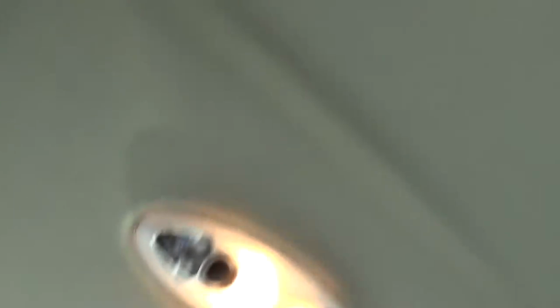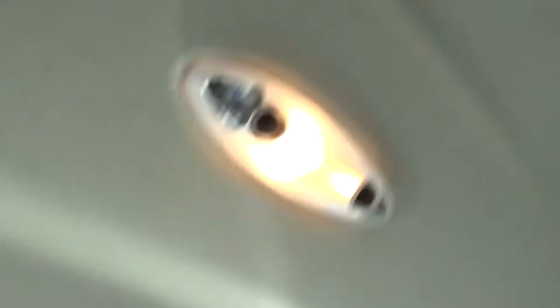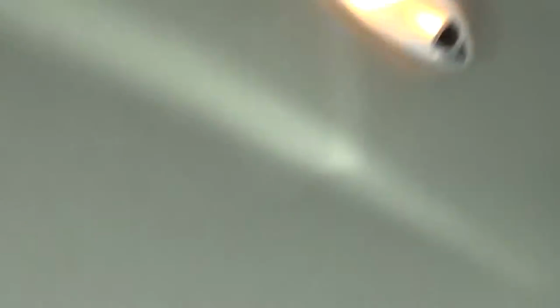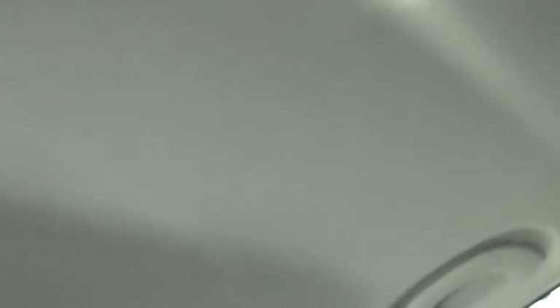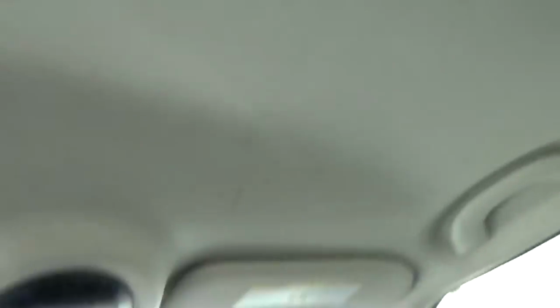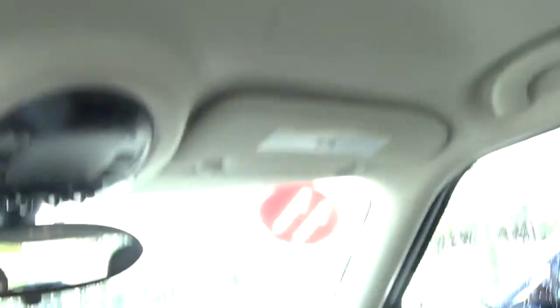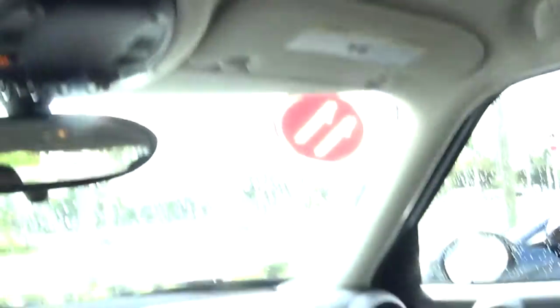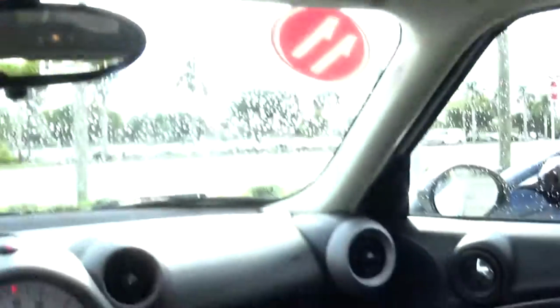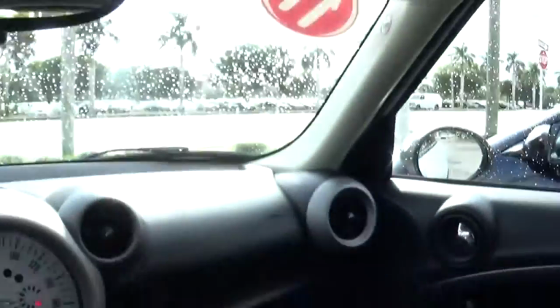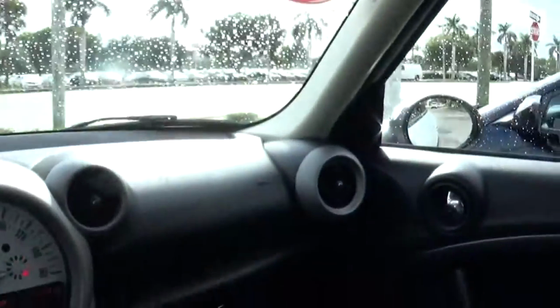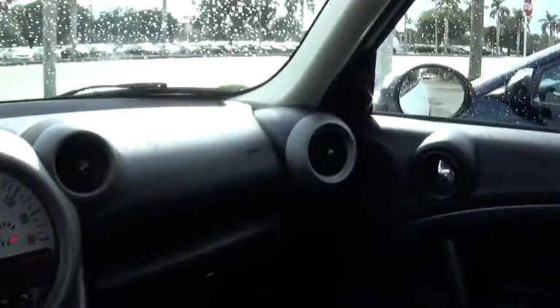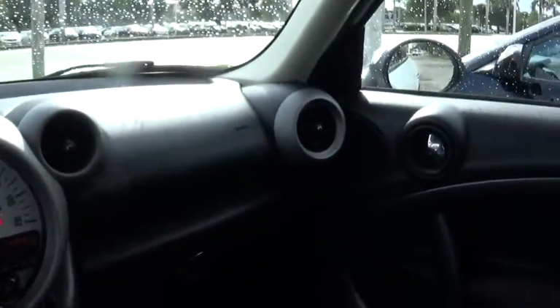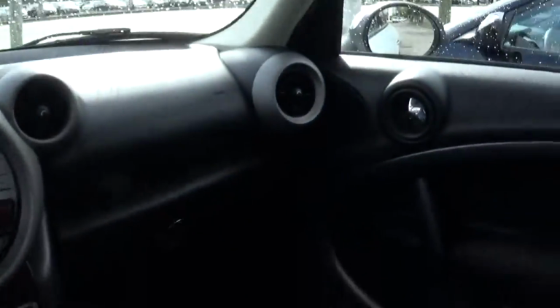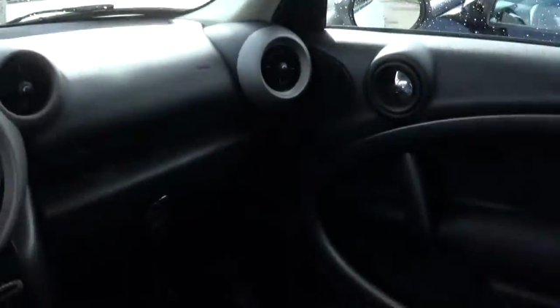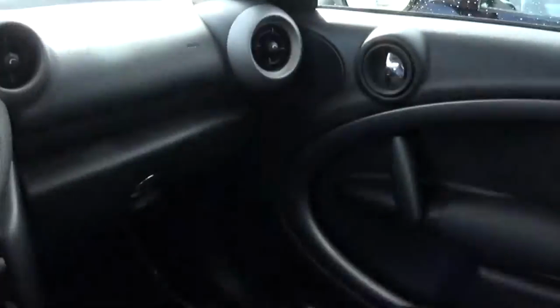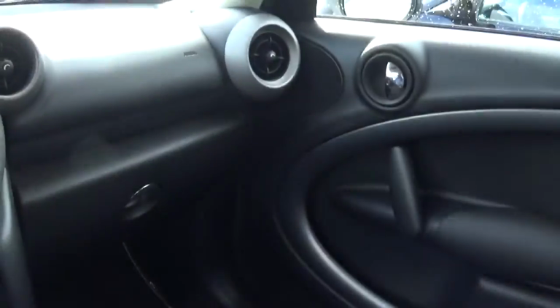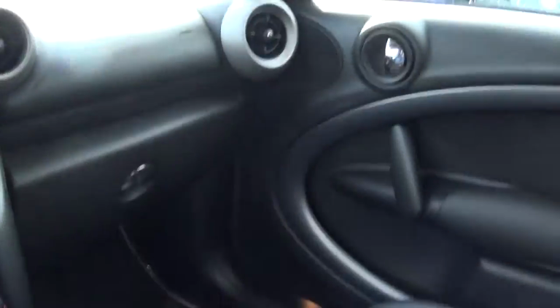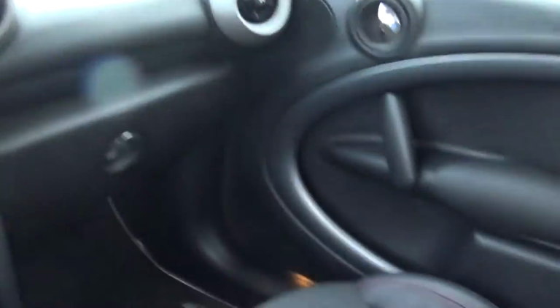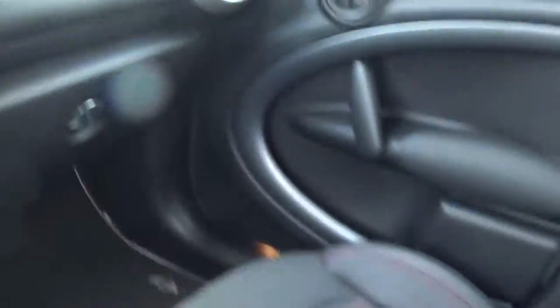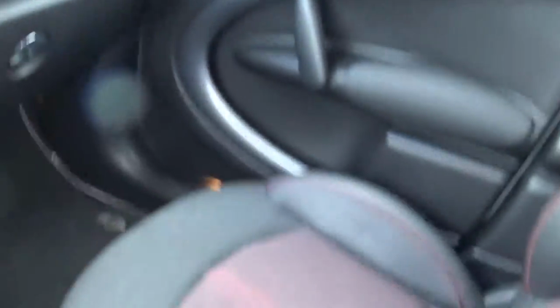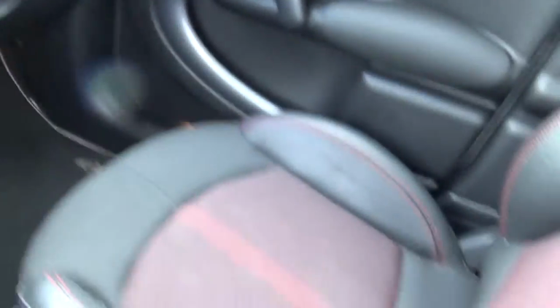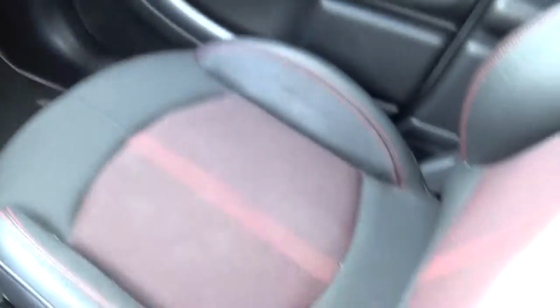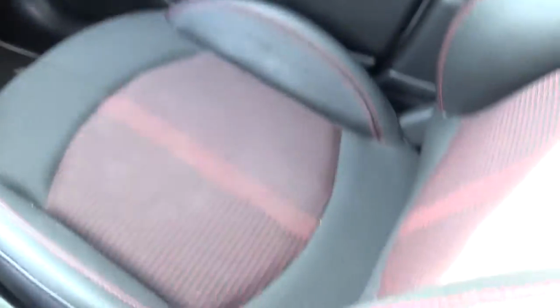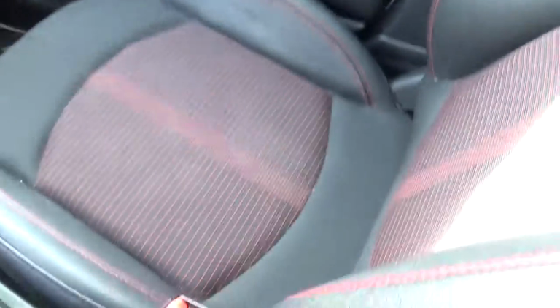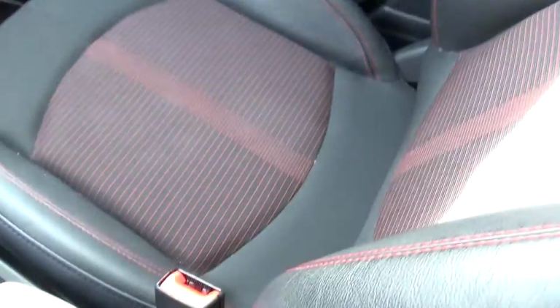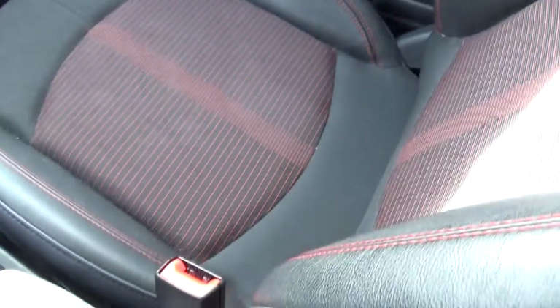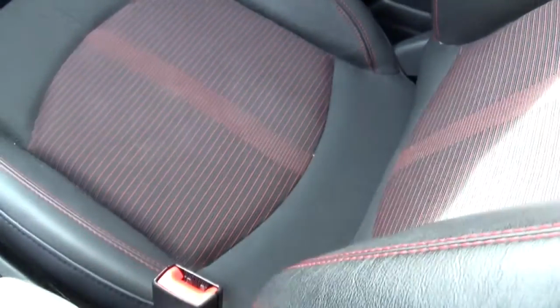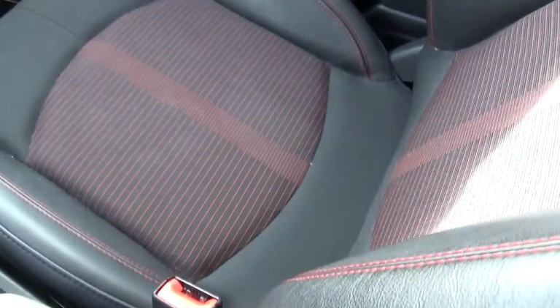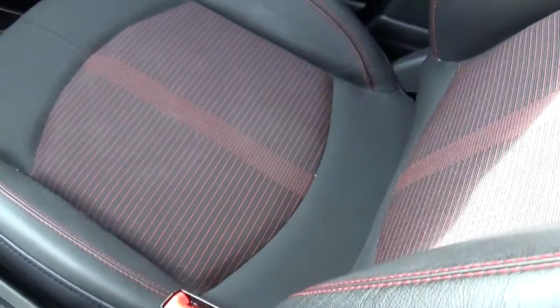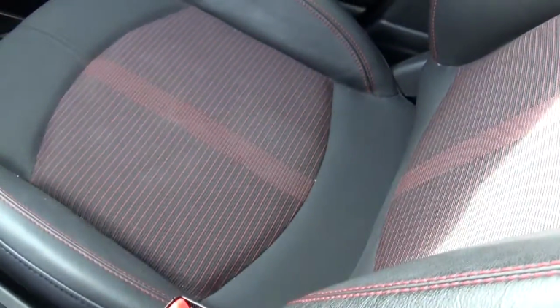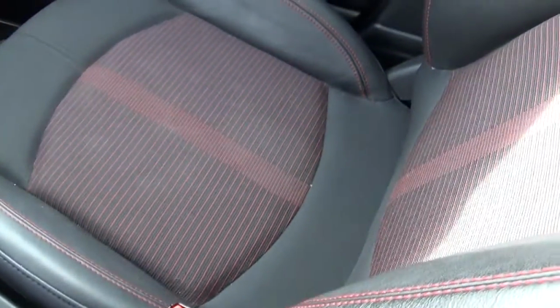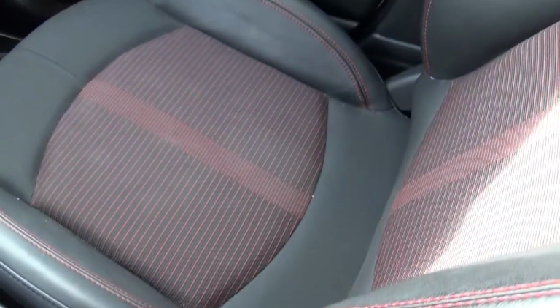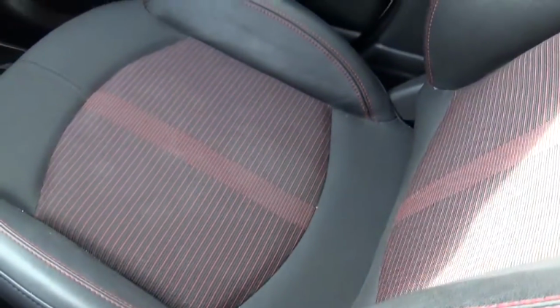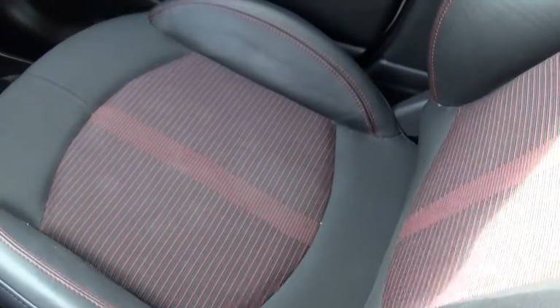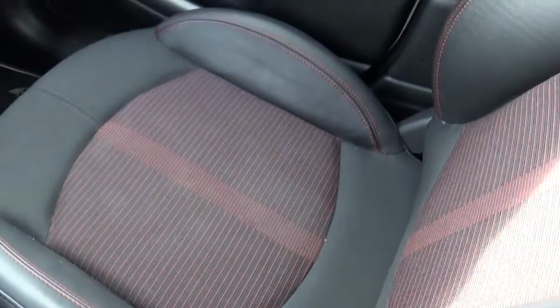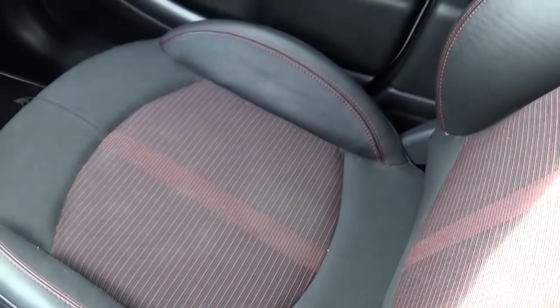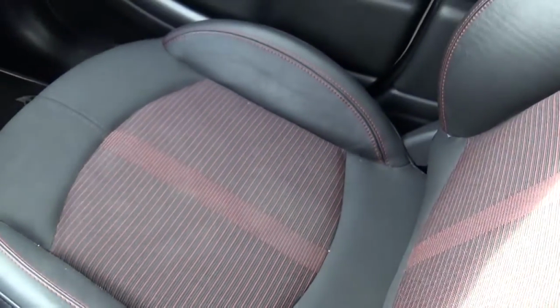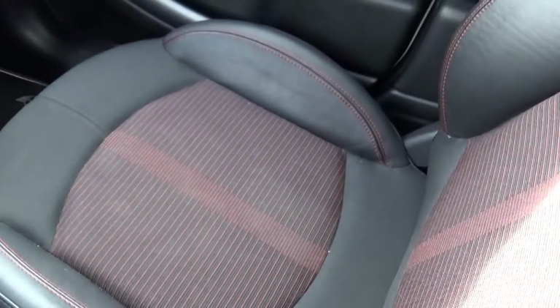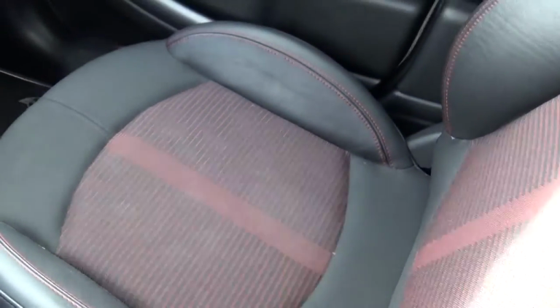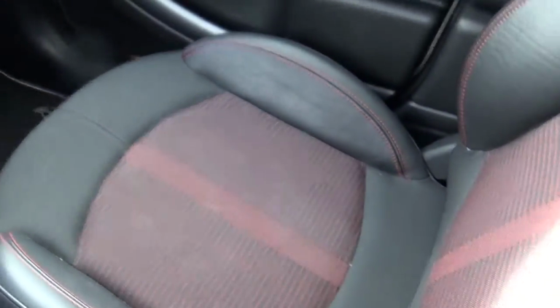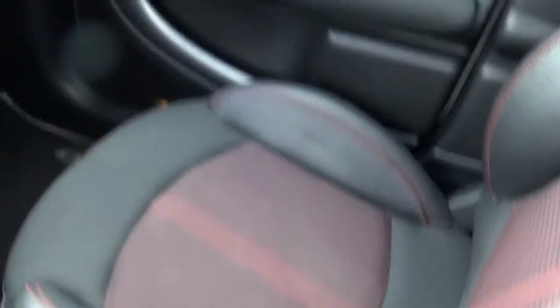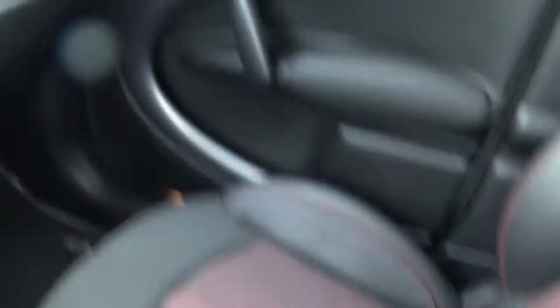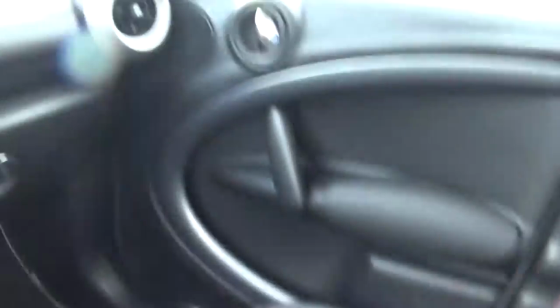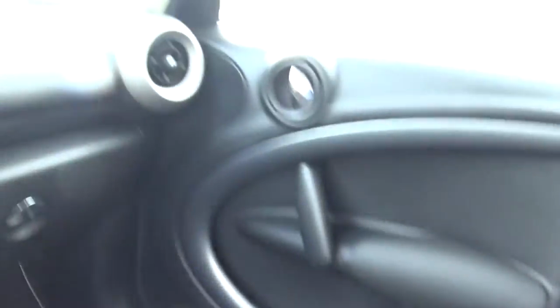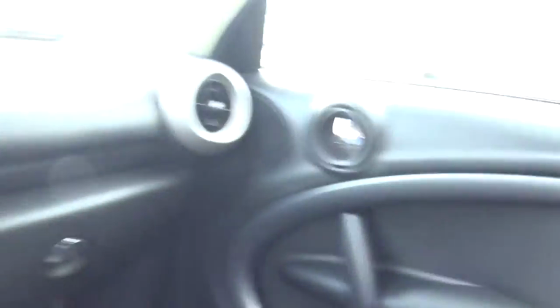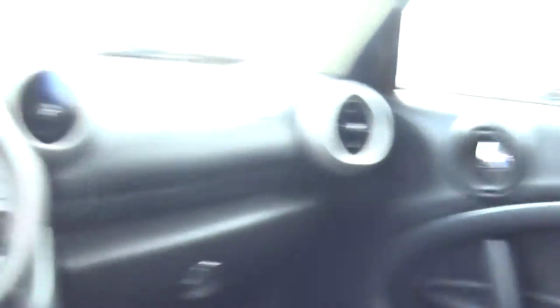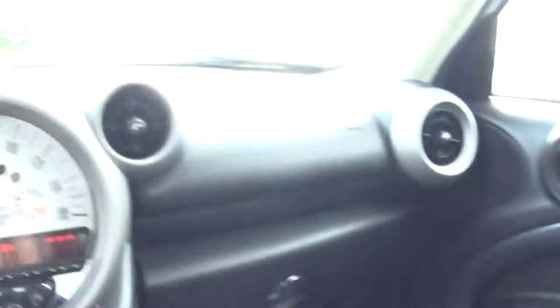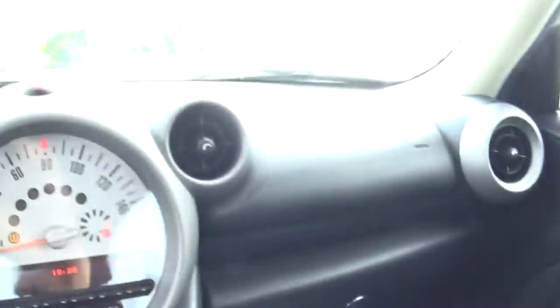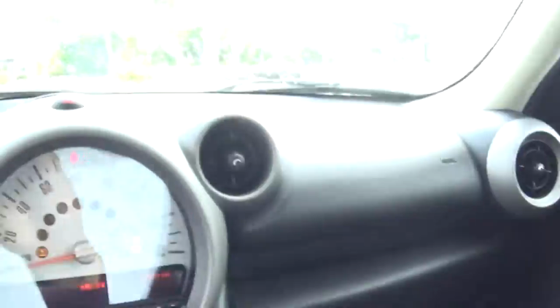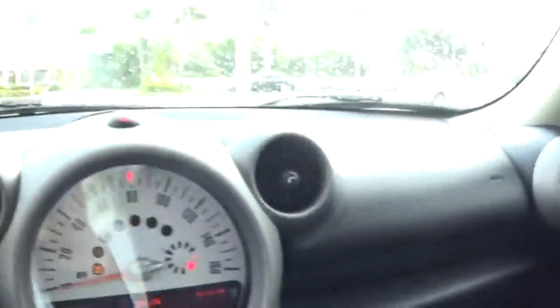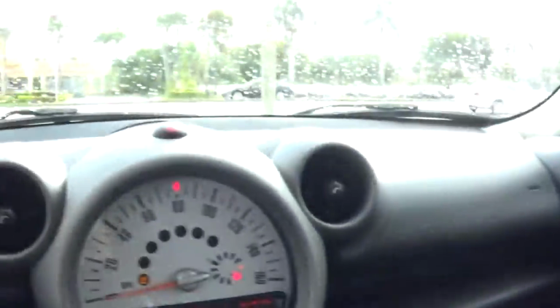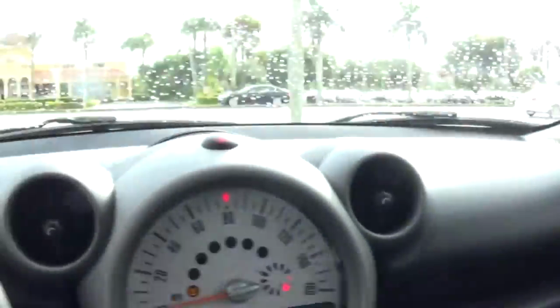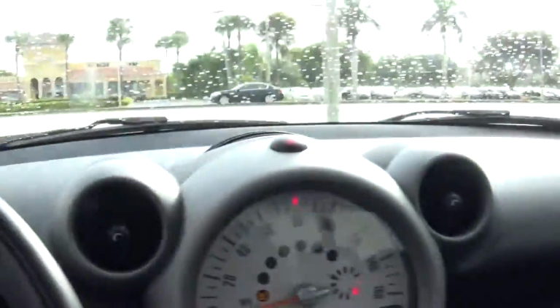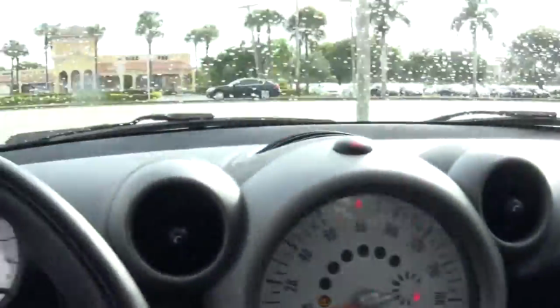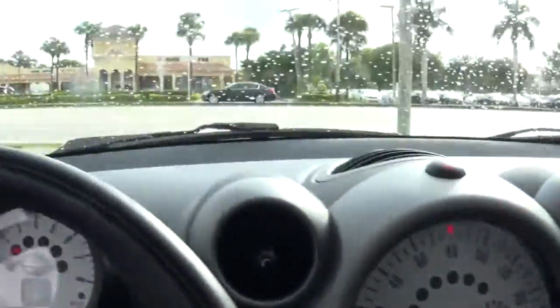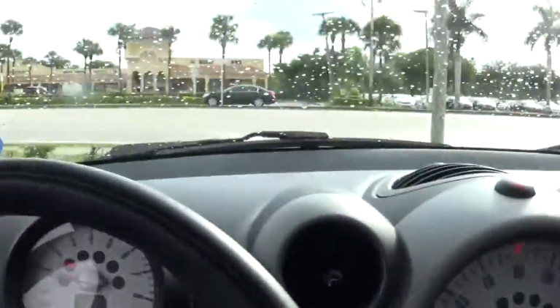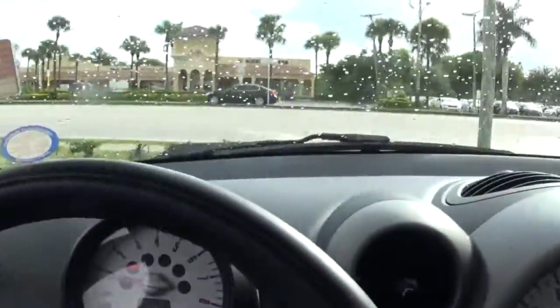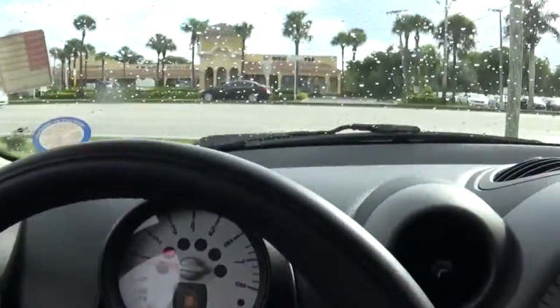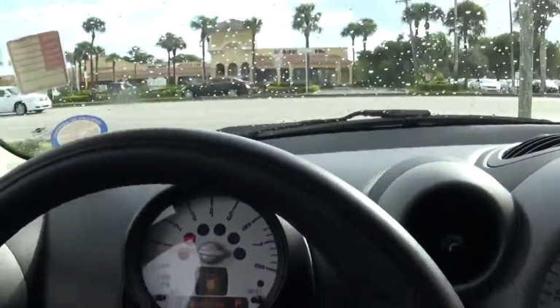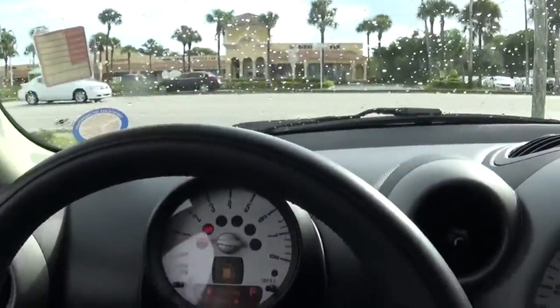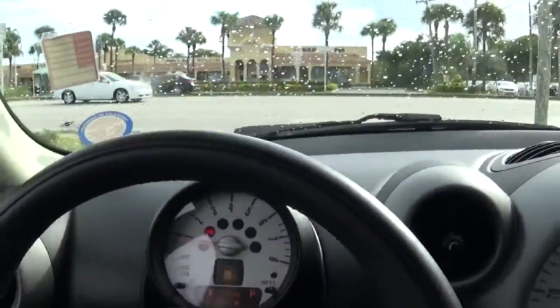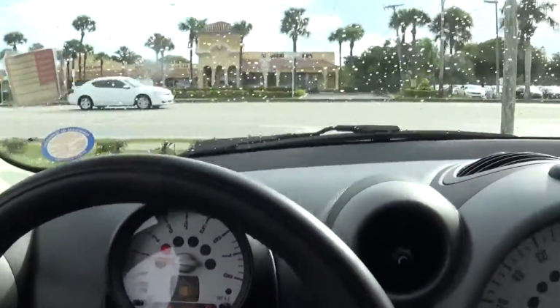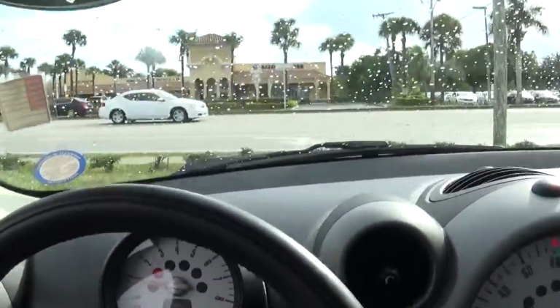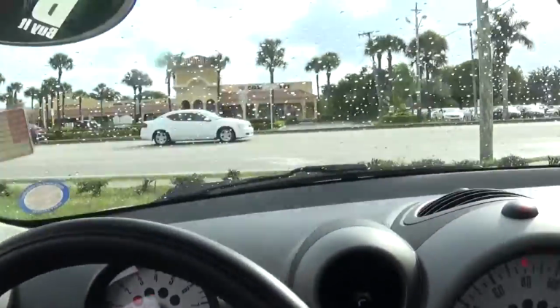The only thing it does not have is a sunroof, so hopefully that's not a deal breaker. But other than that, it's beautiful — got two-tone seats, red and black interior. The condition is like brand new.